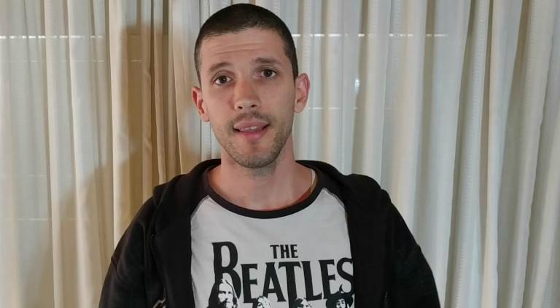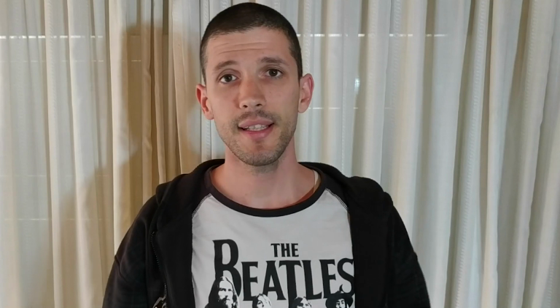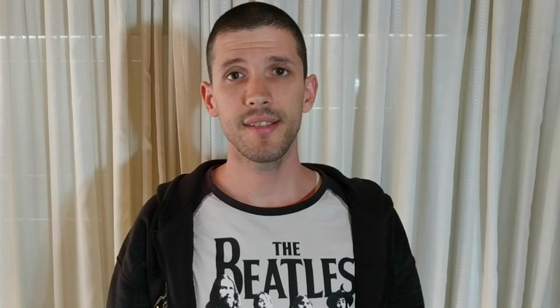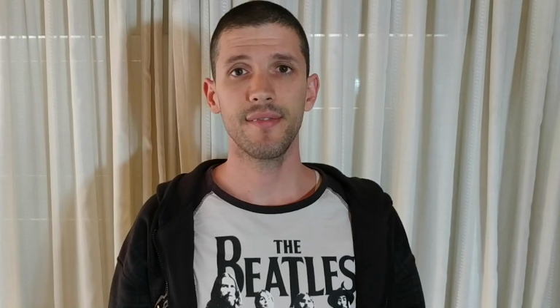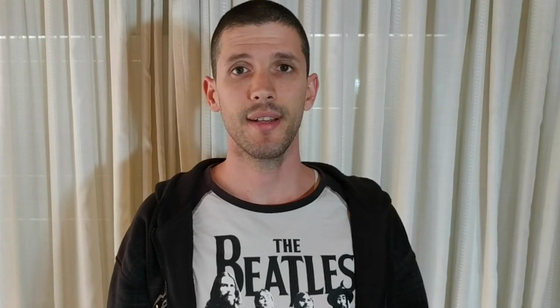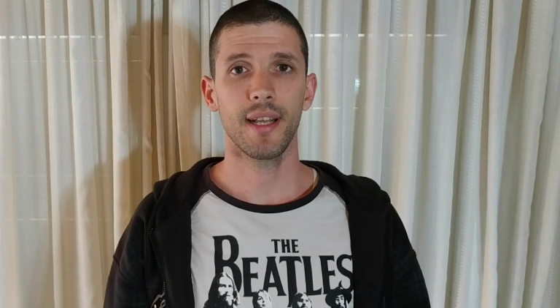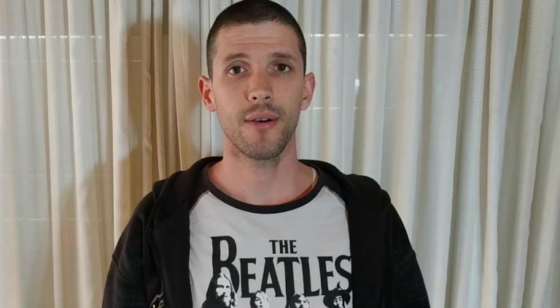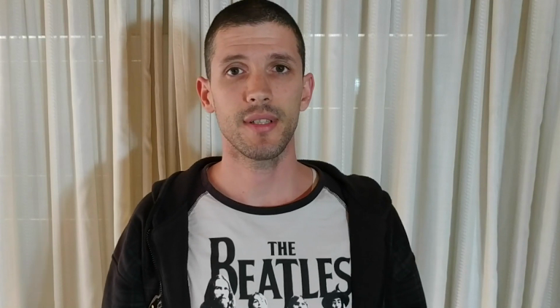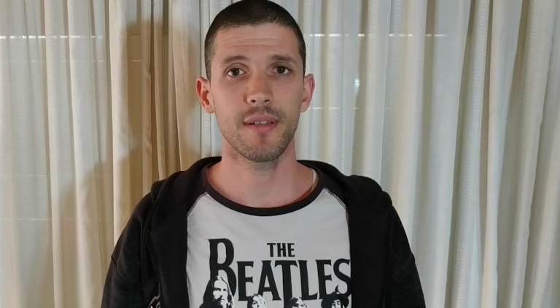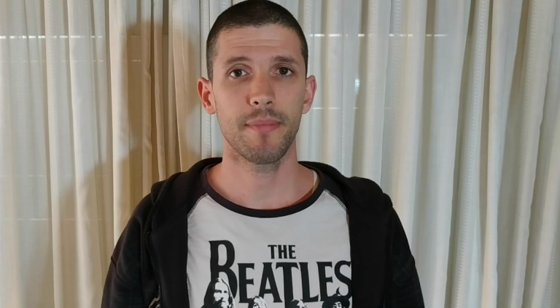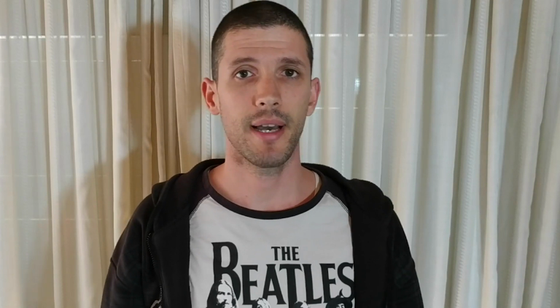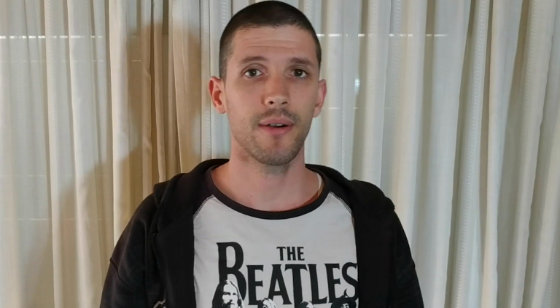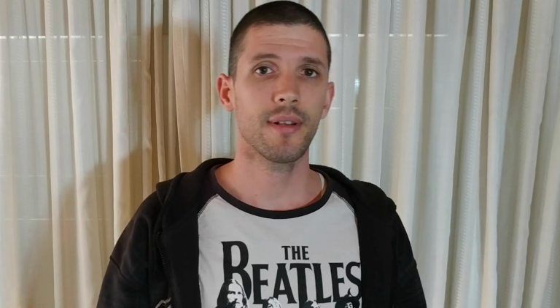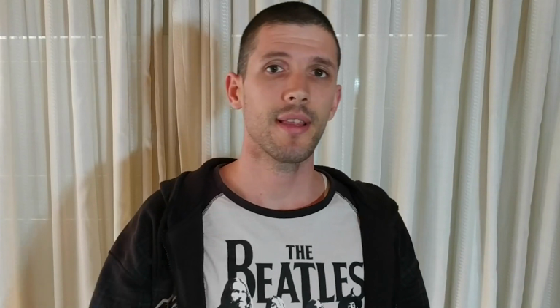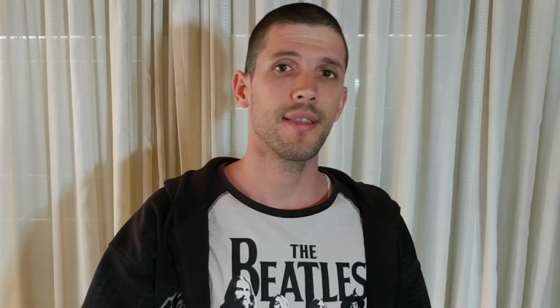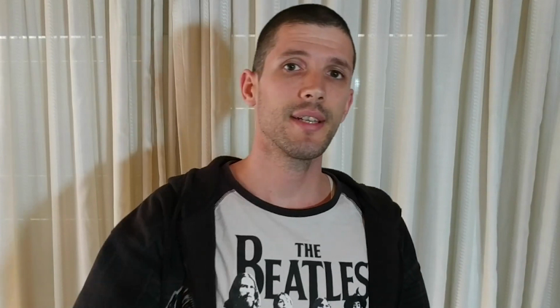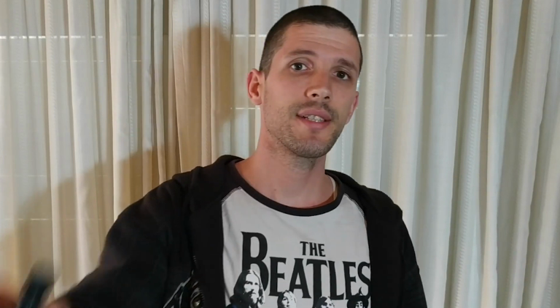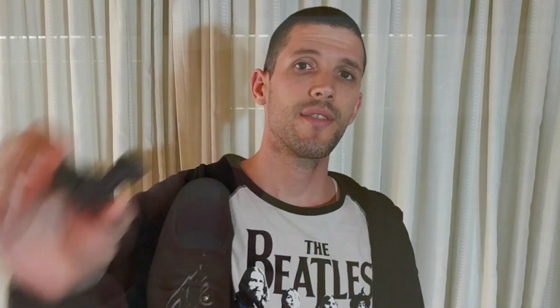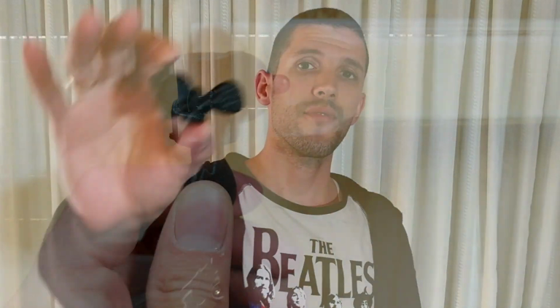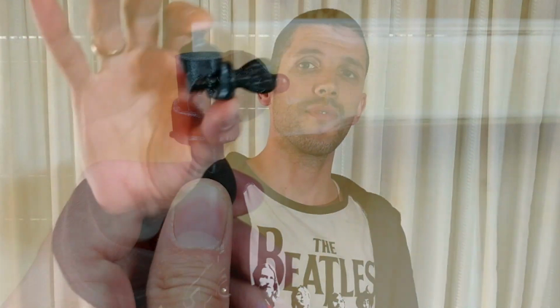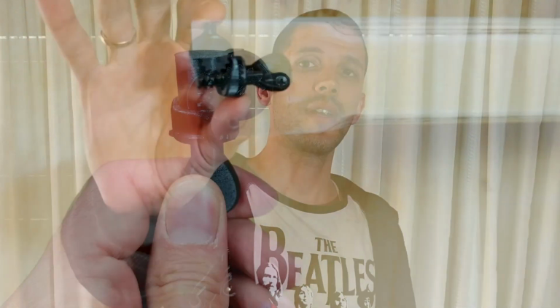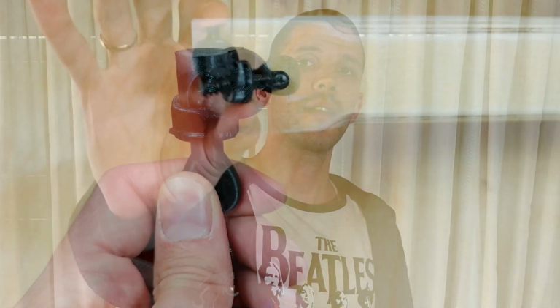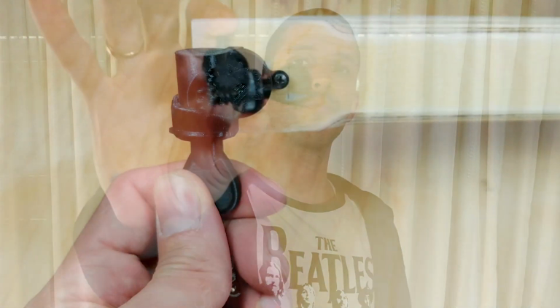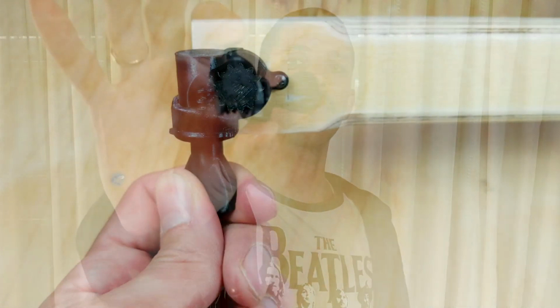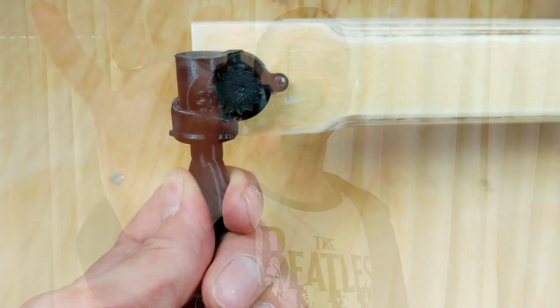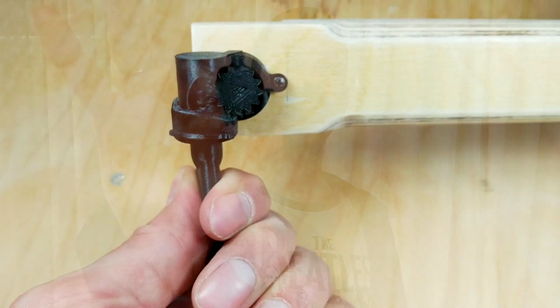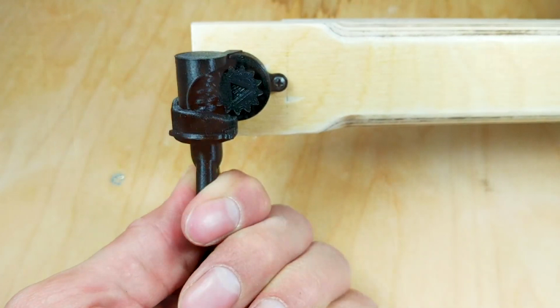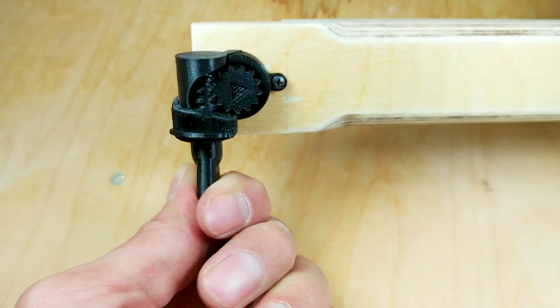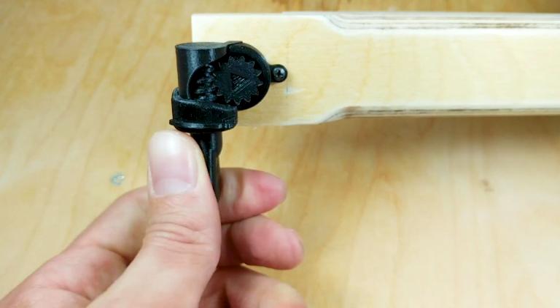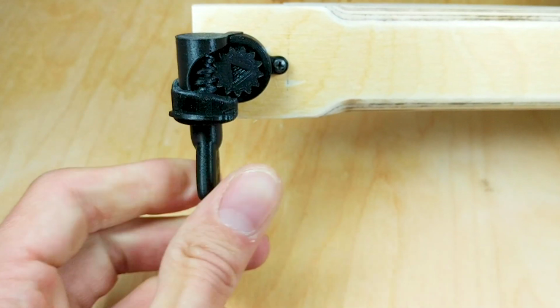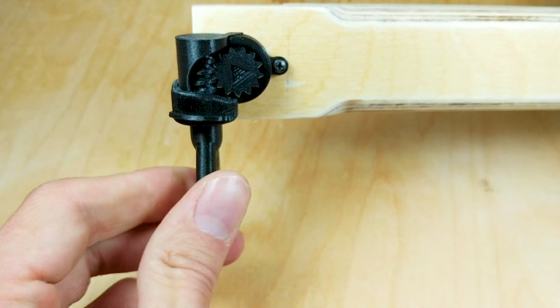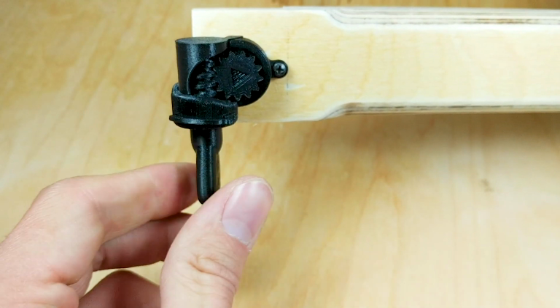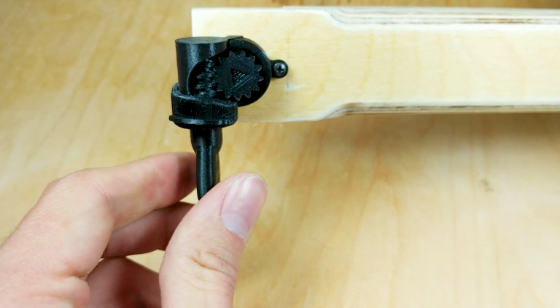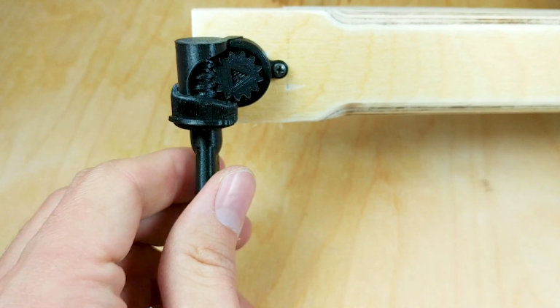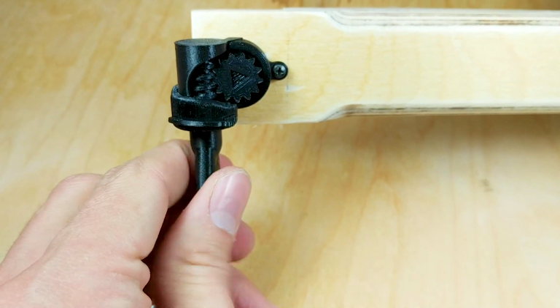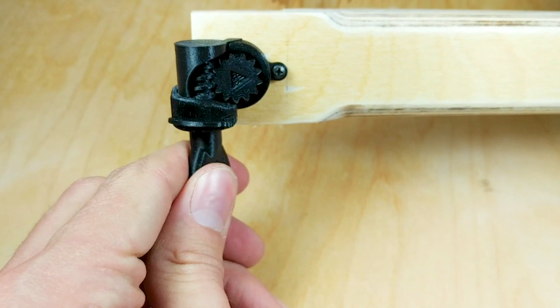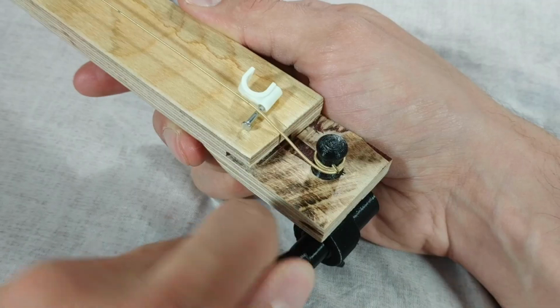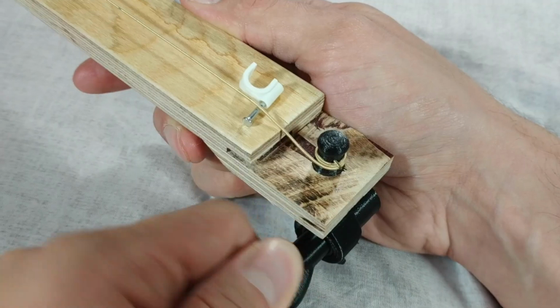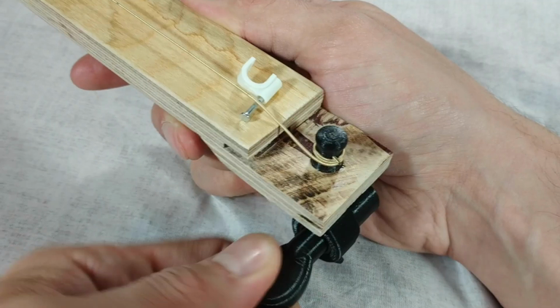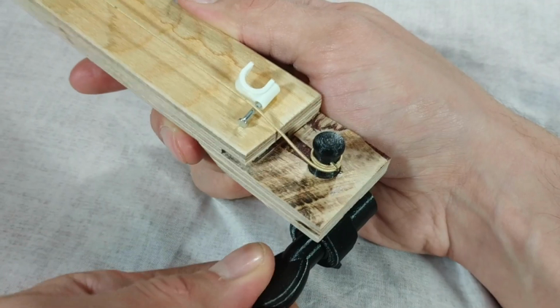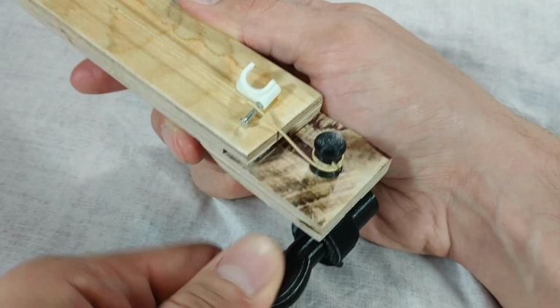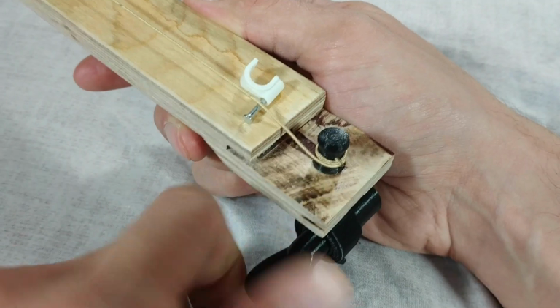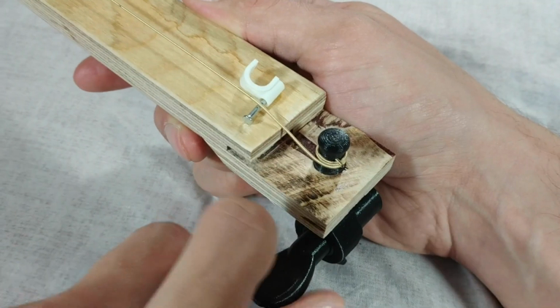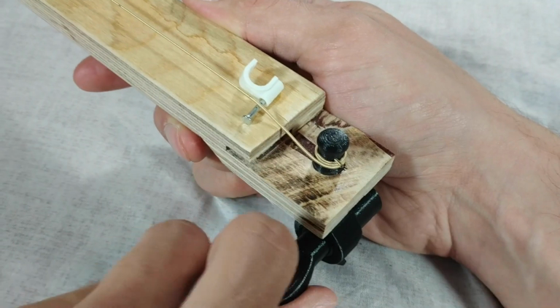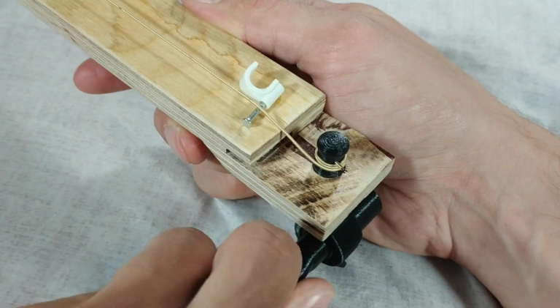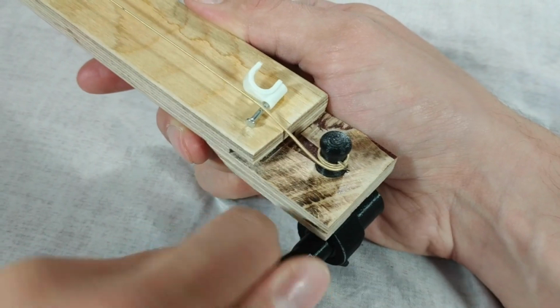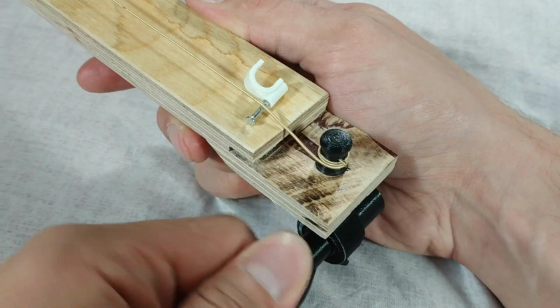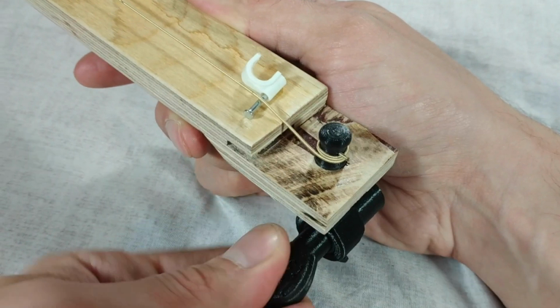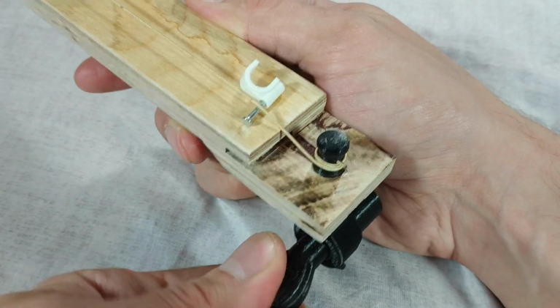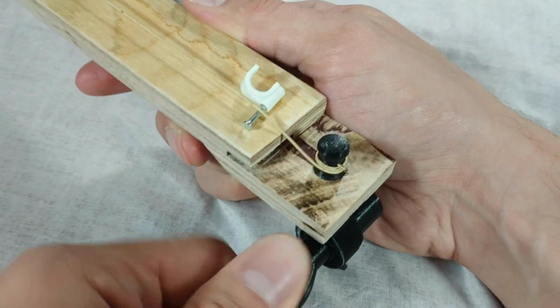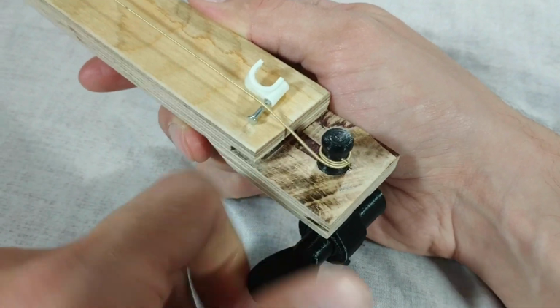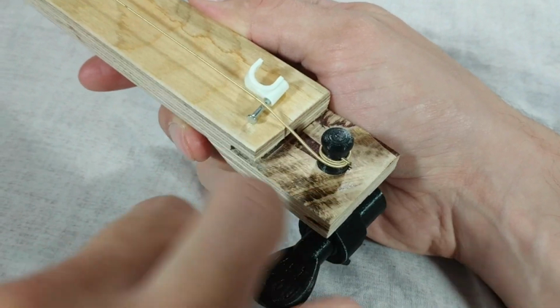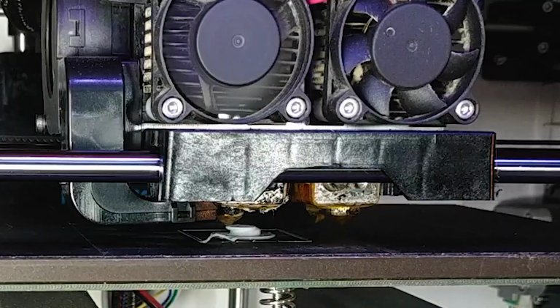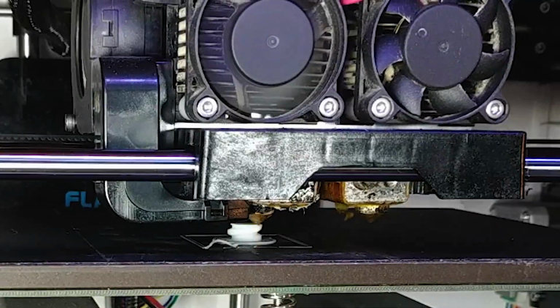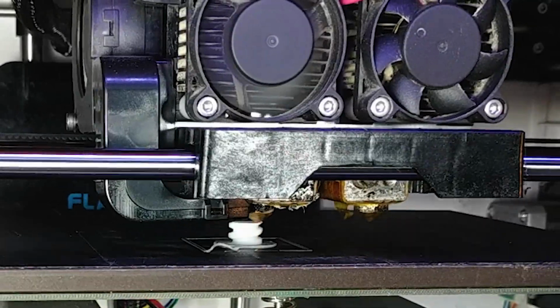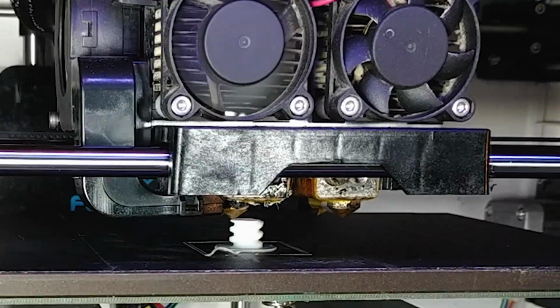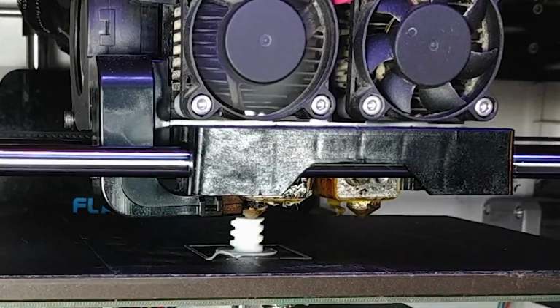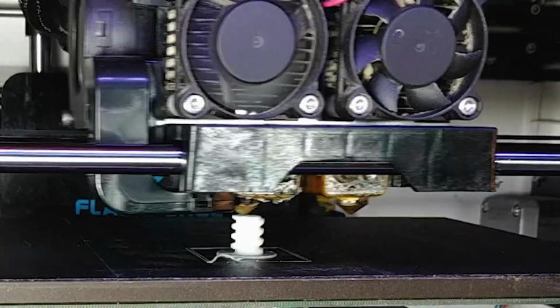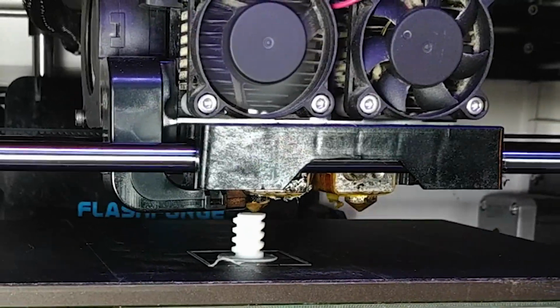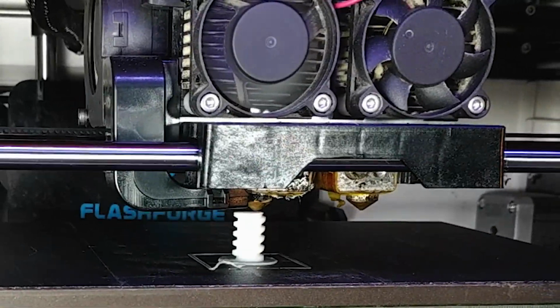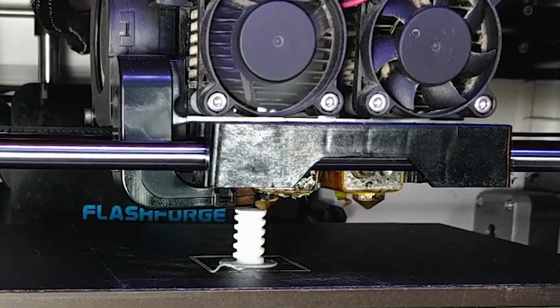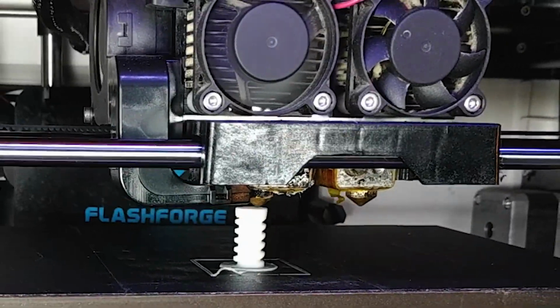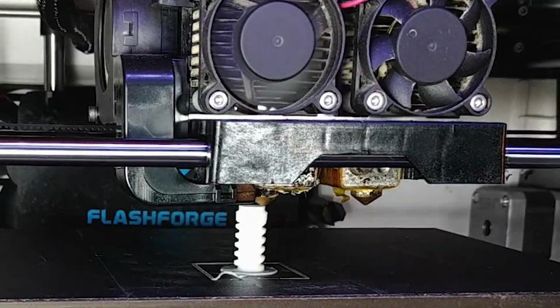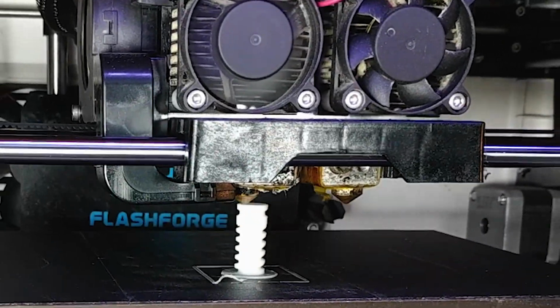This video is about this 3D printed guitar tuner. That's right, 3D printed.